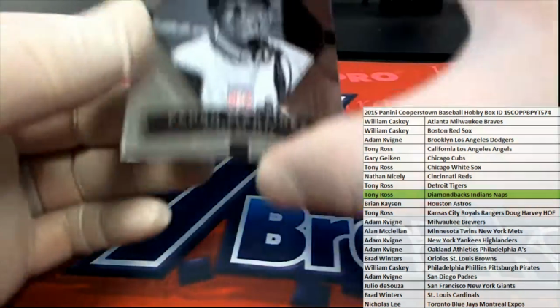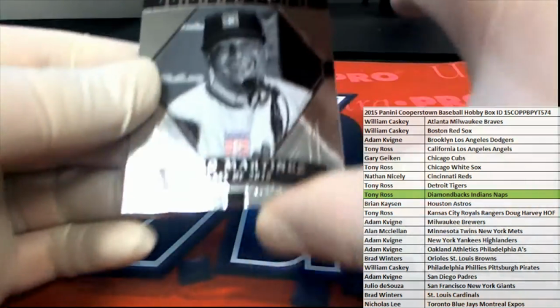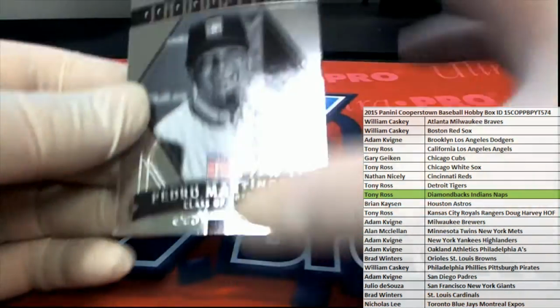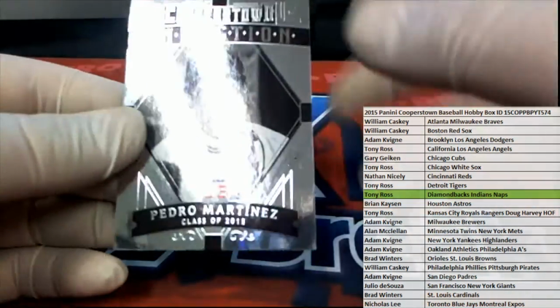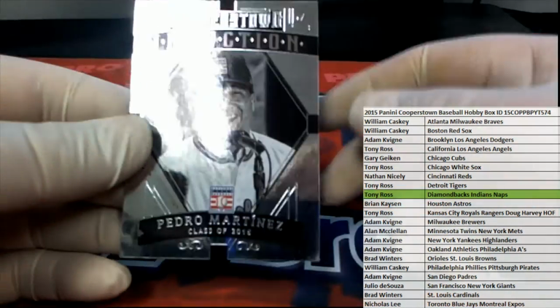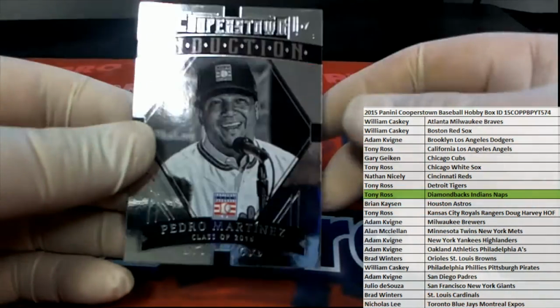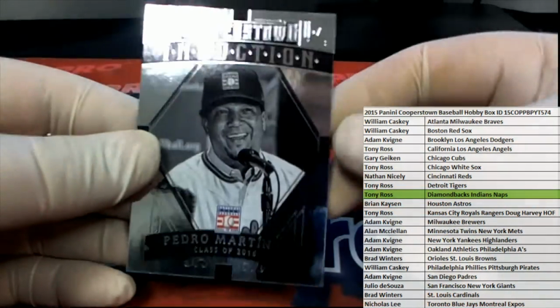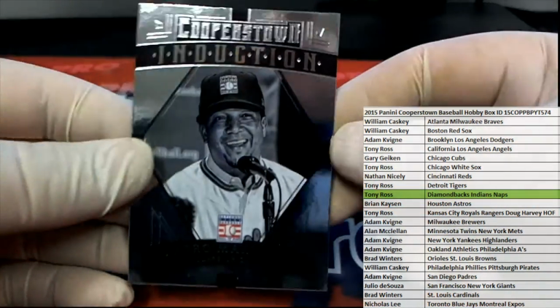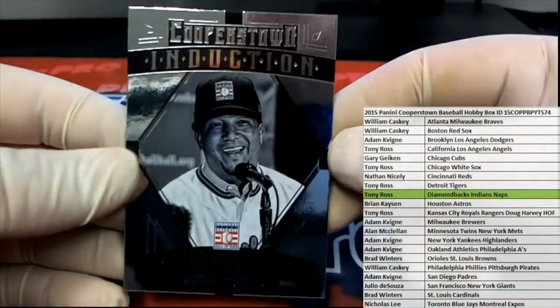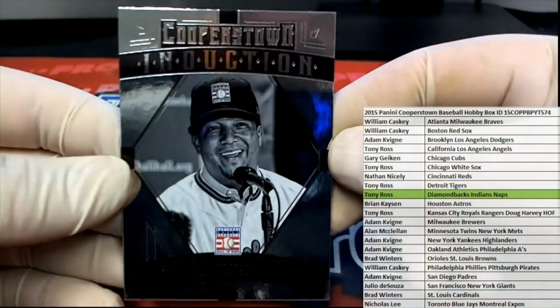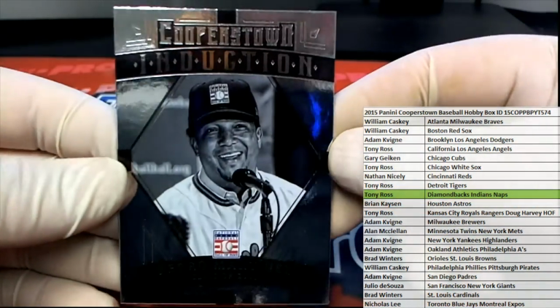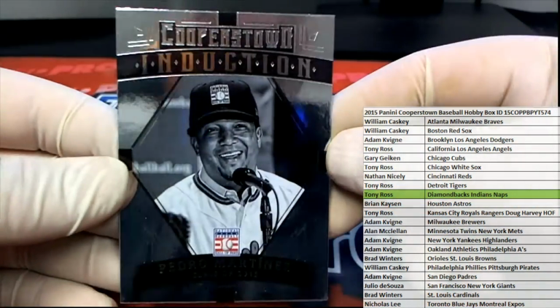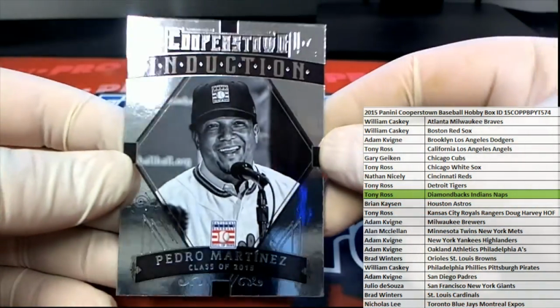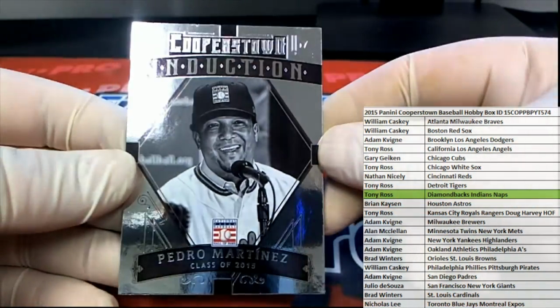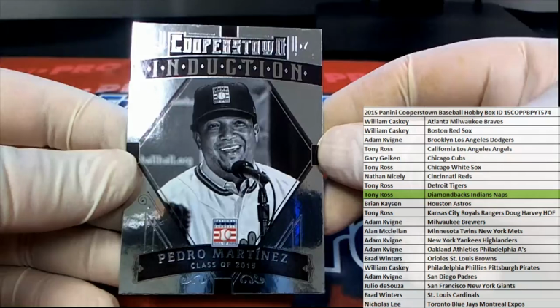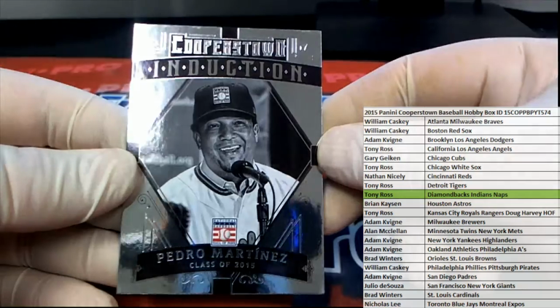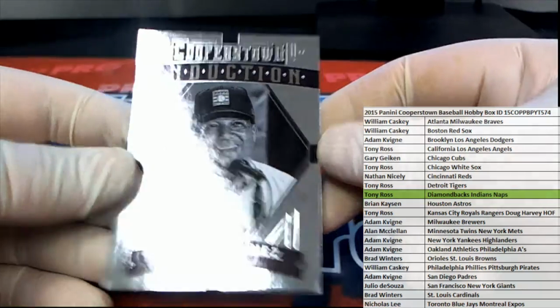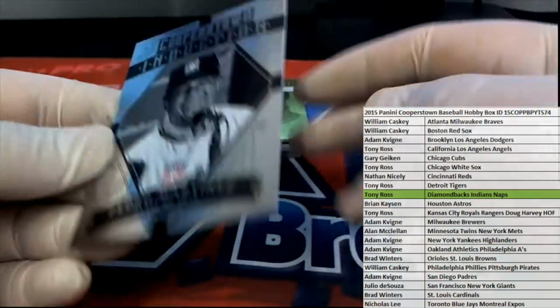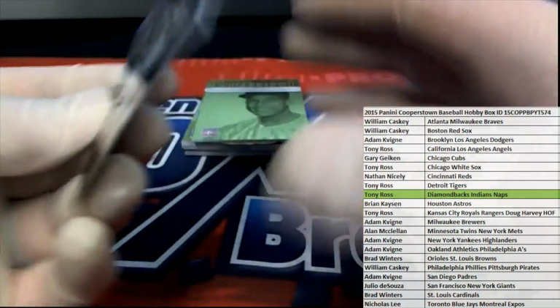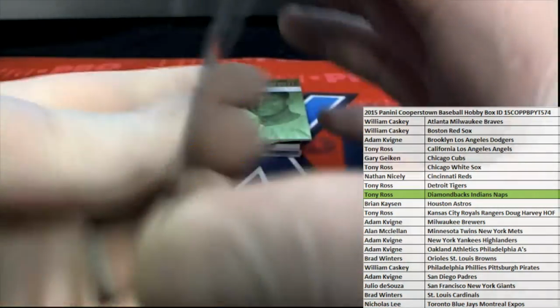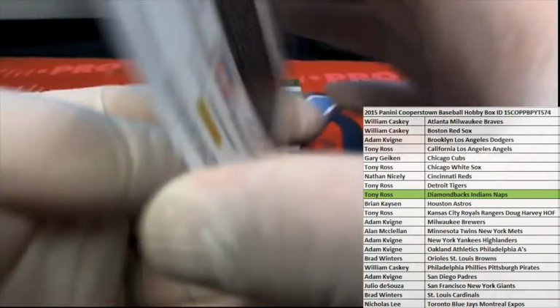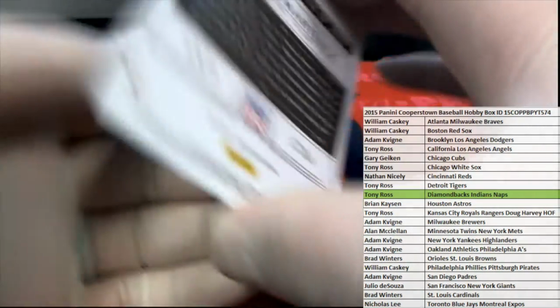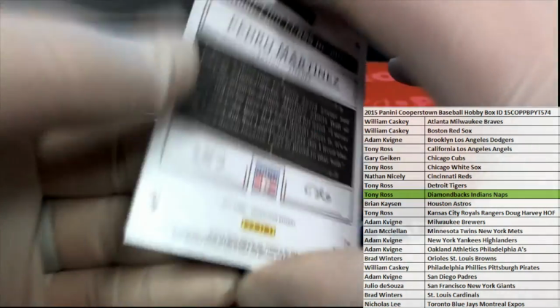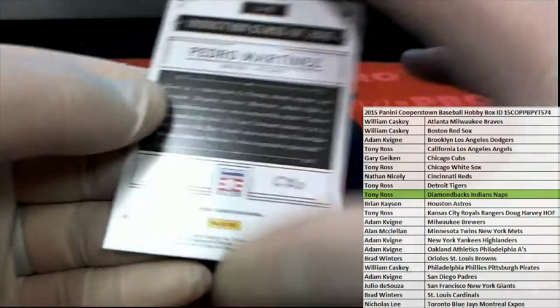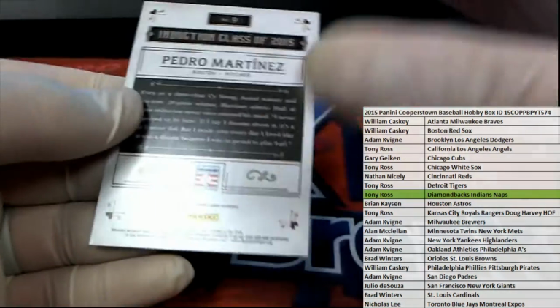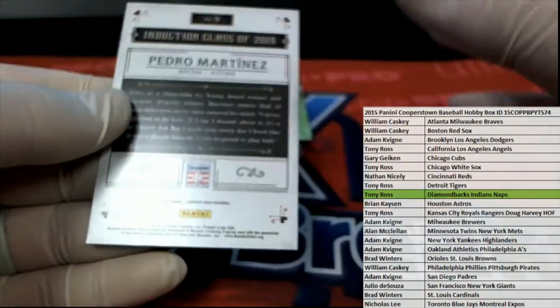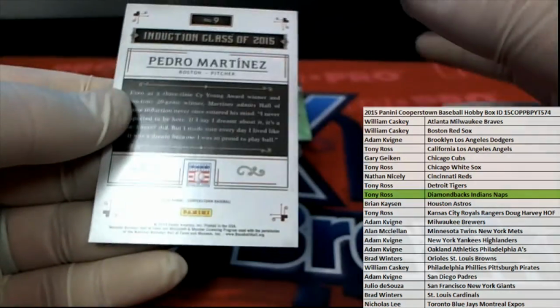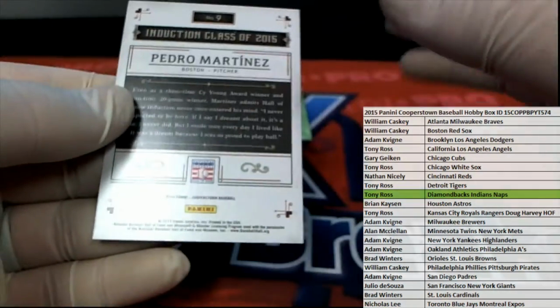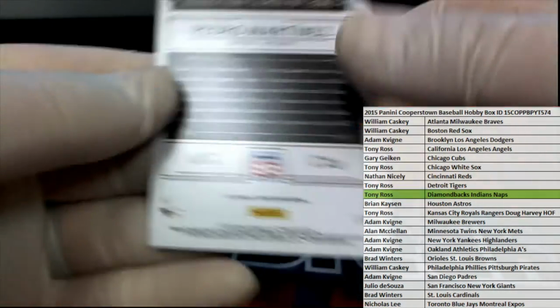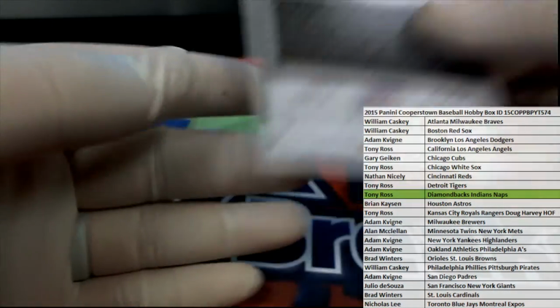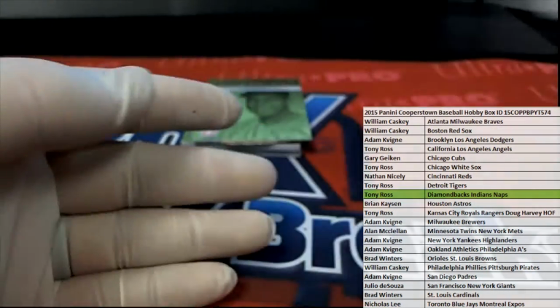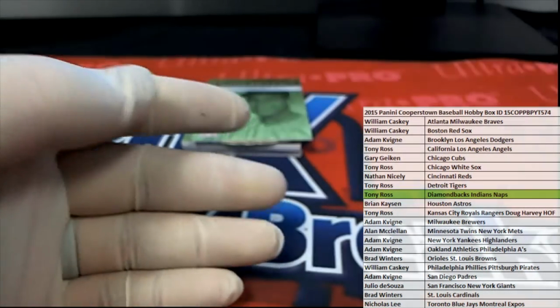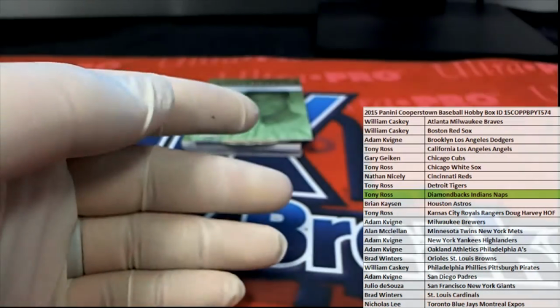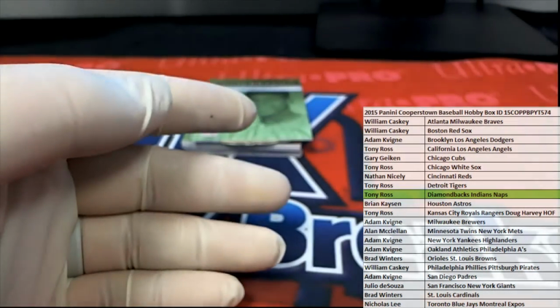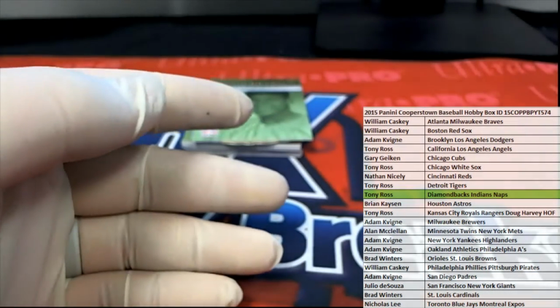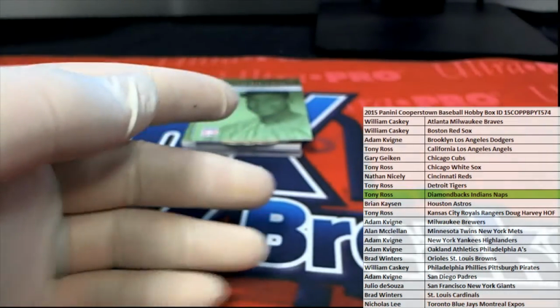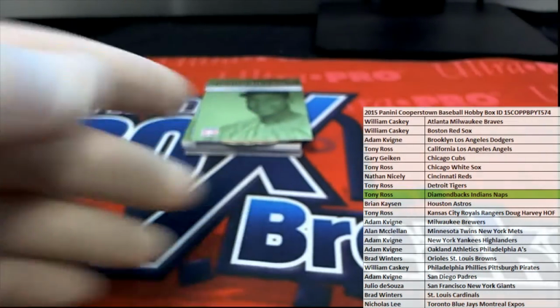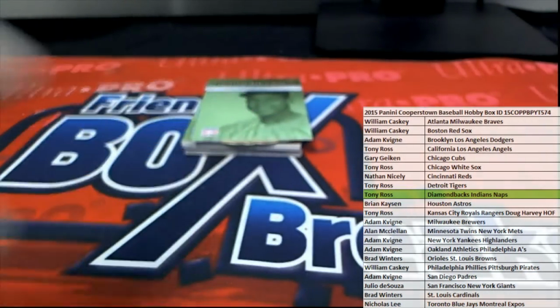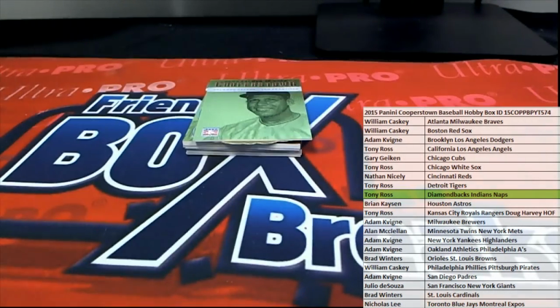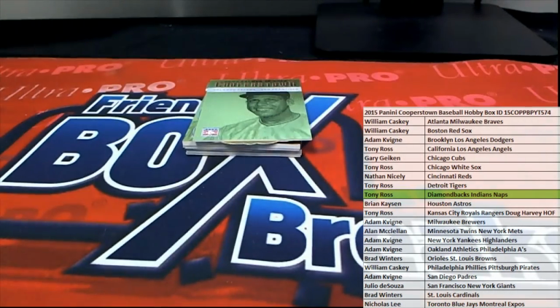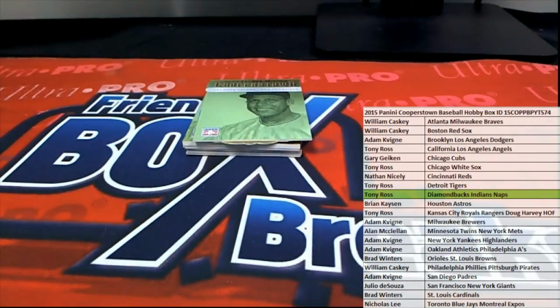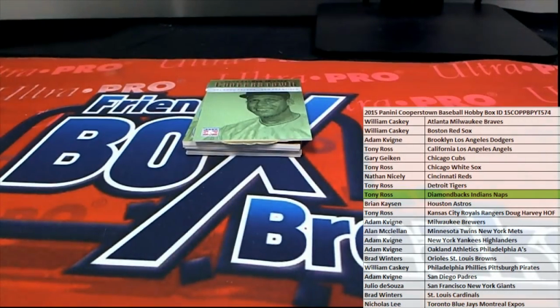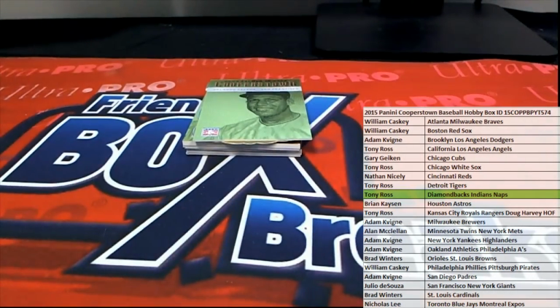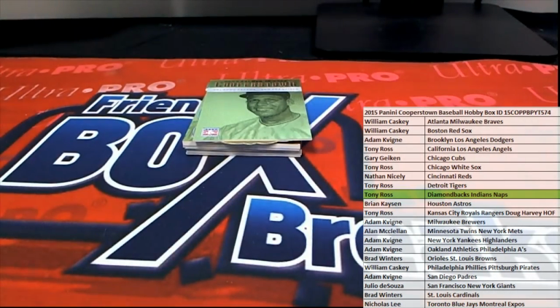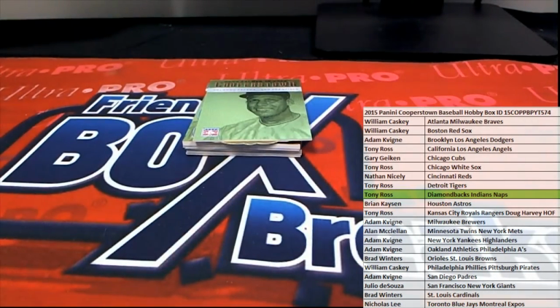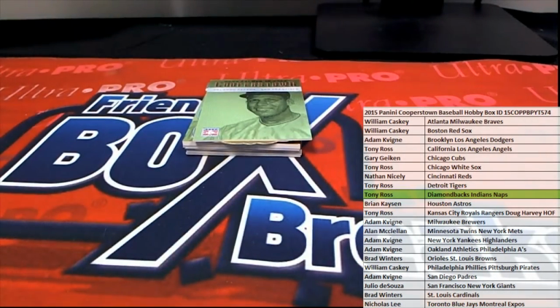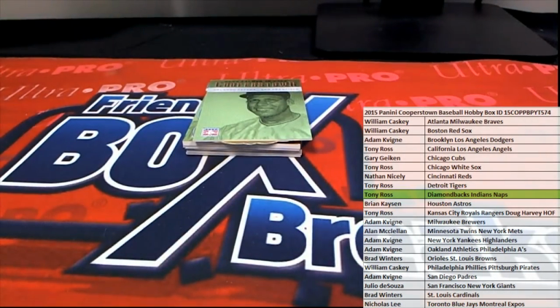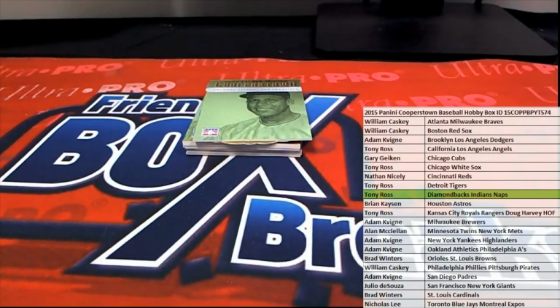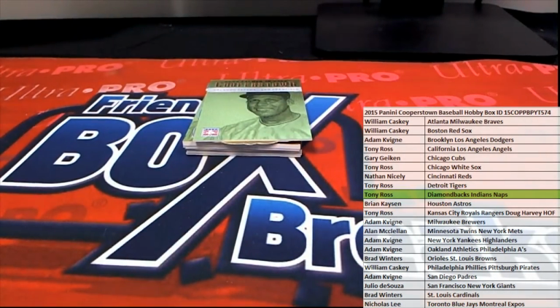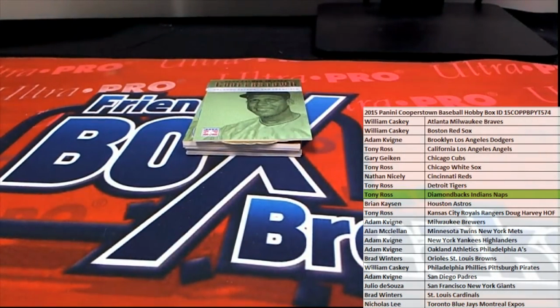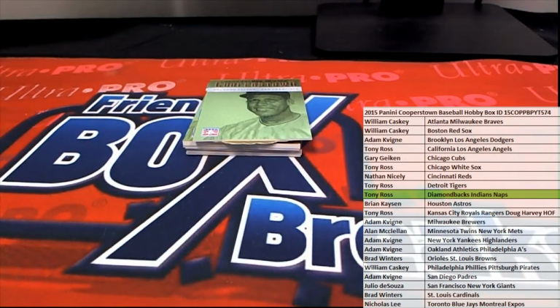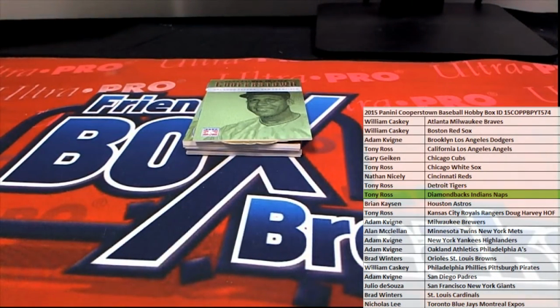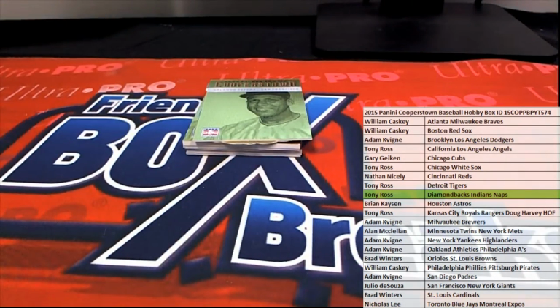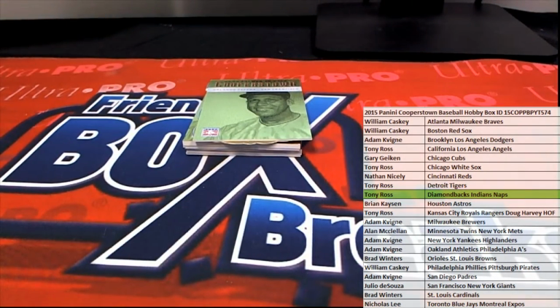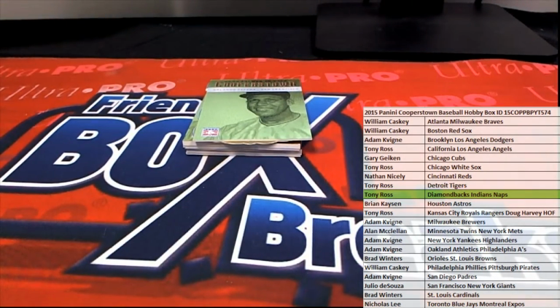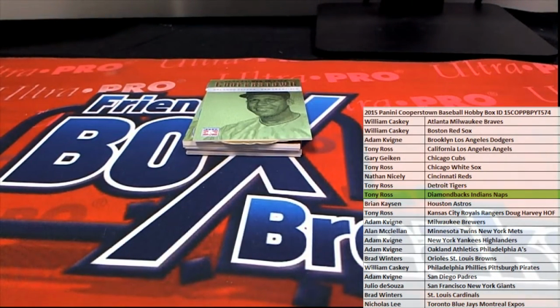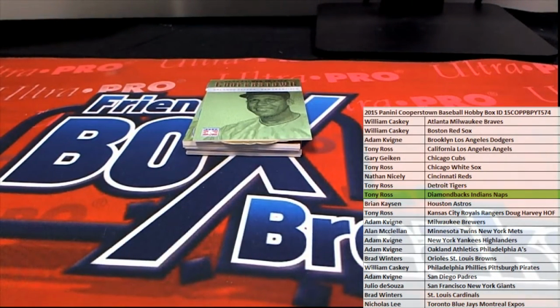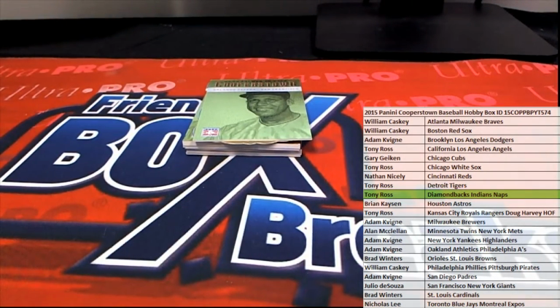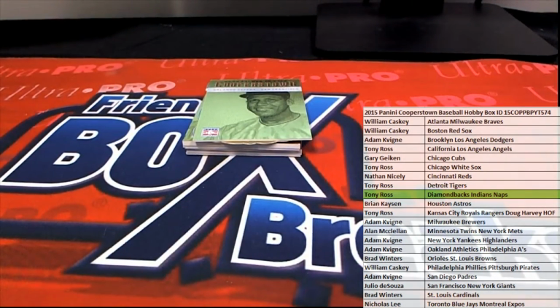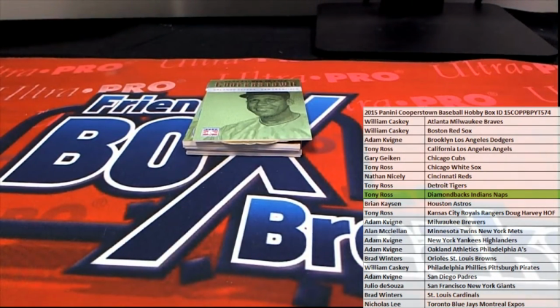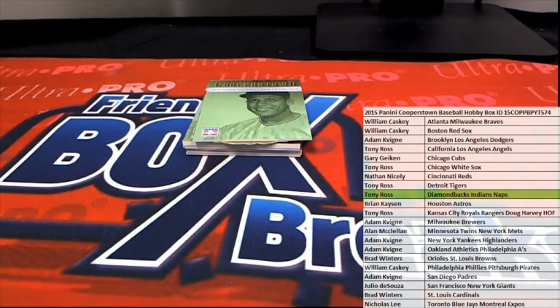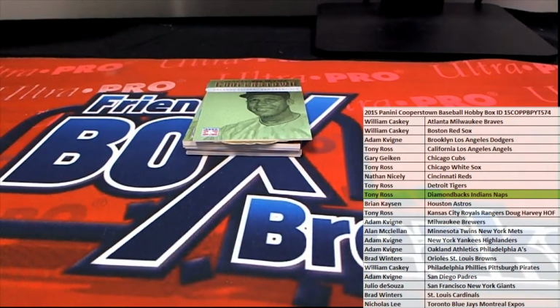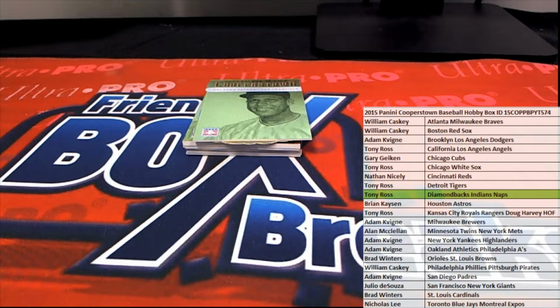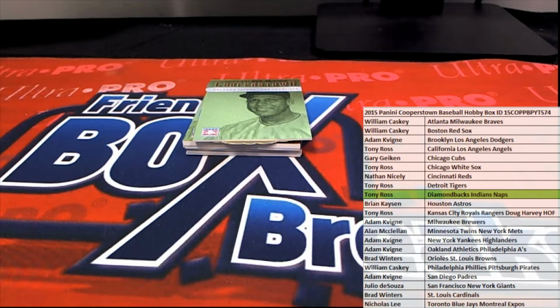Old Pedro Martinez — nice one there for Red Sox.